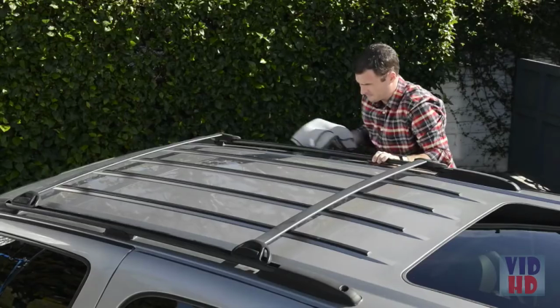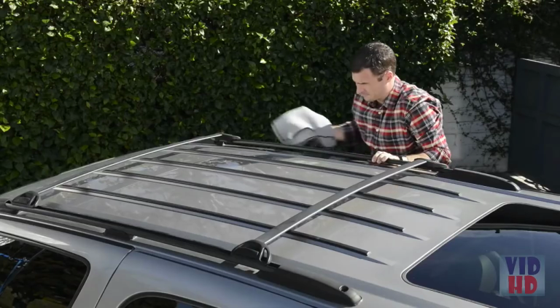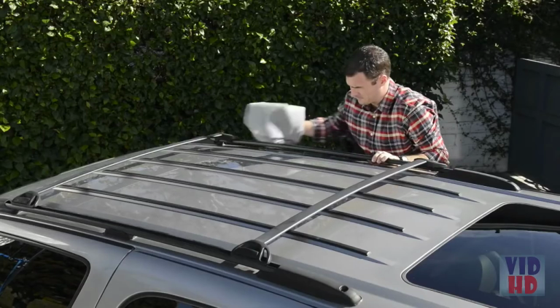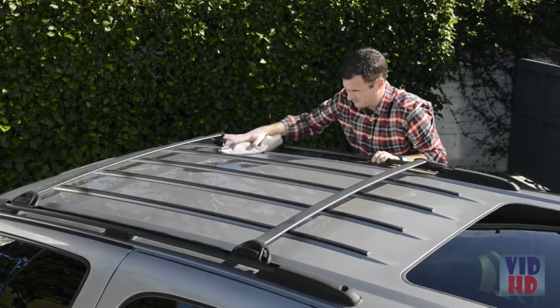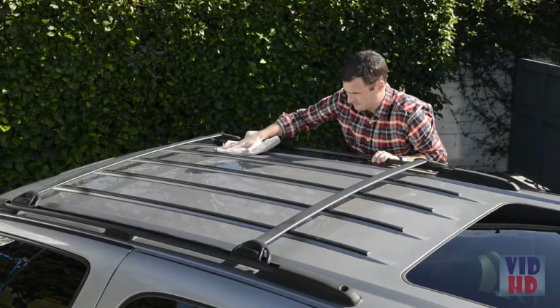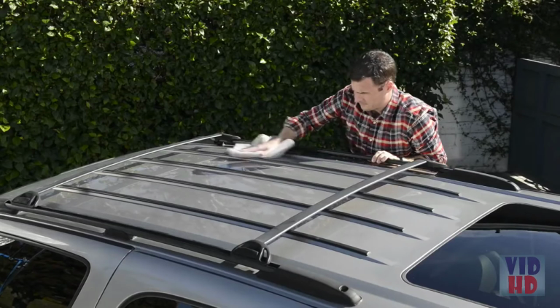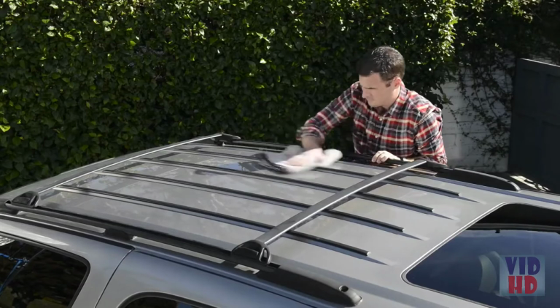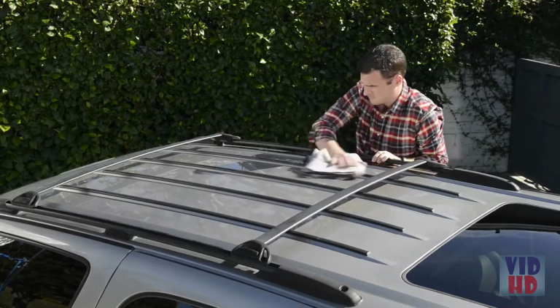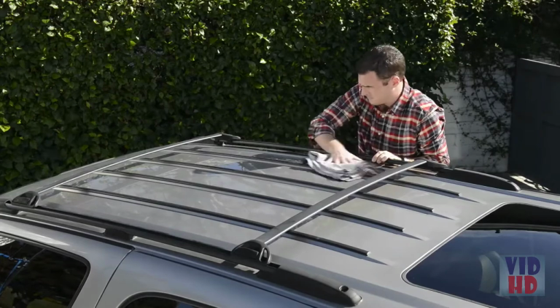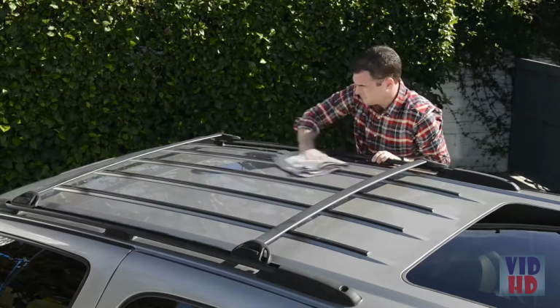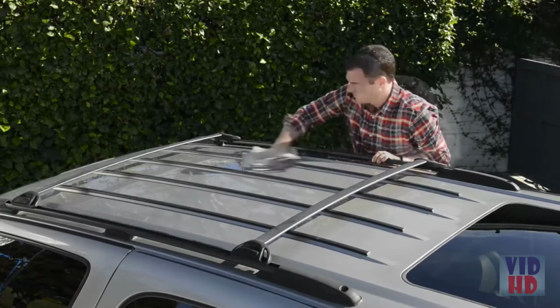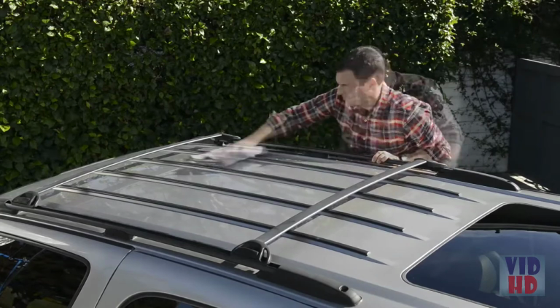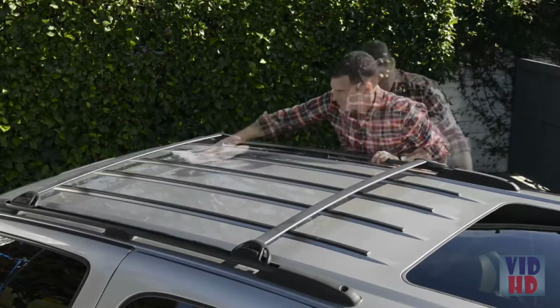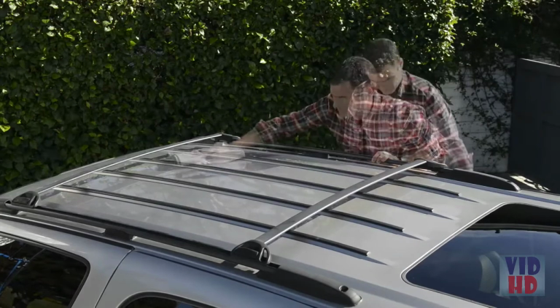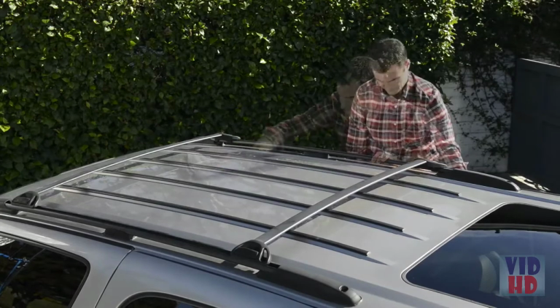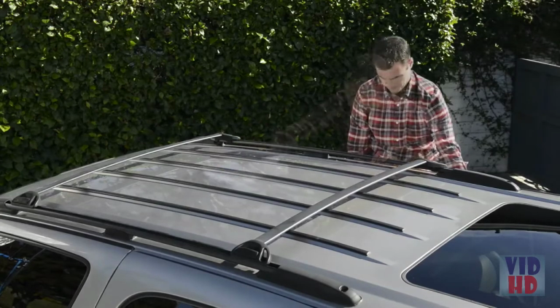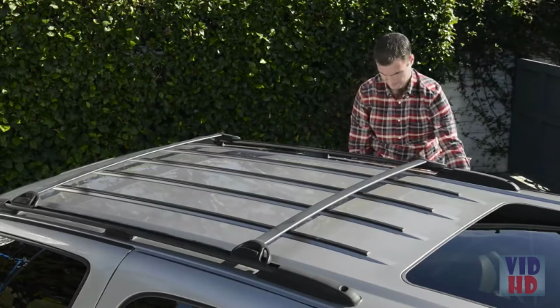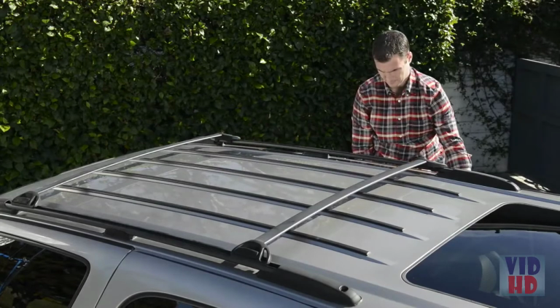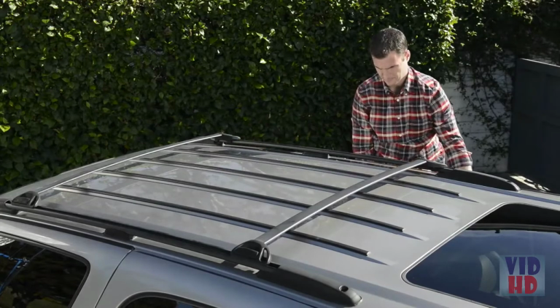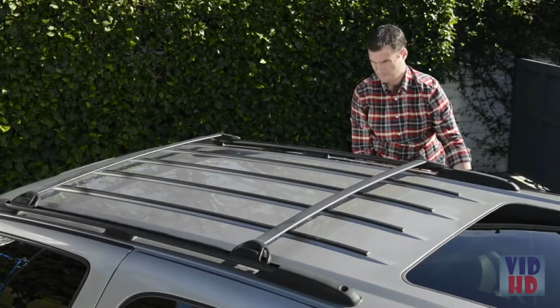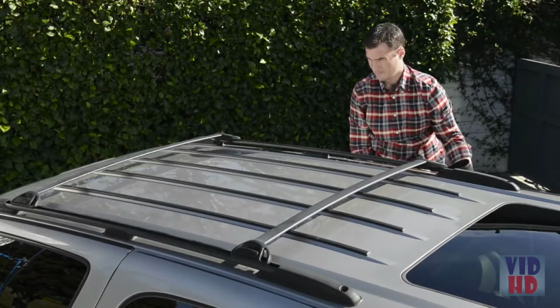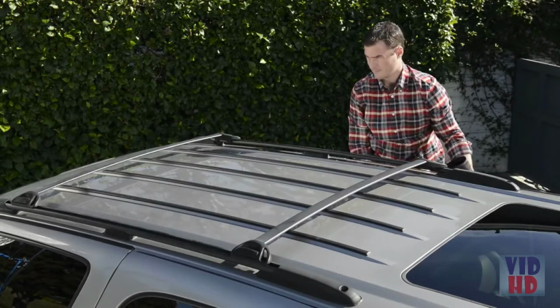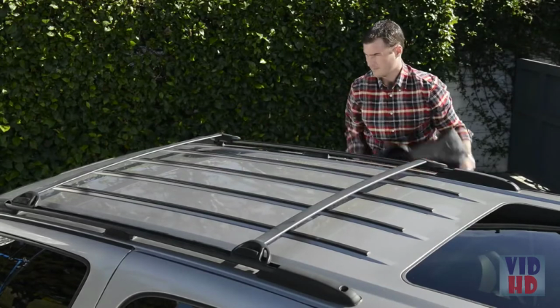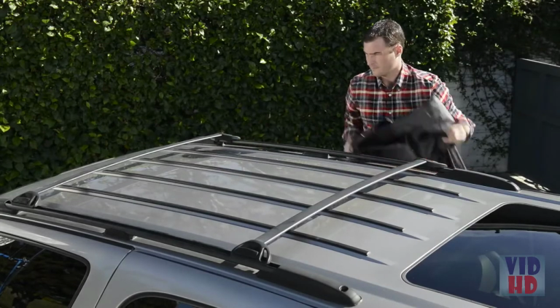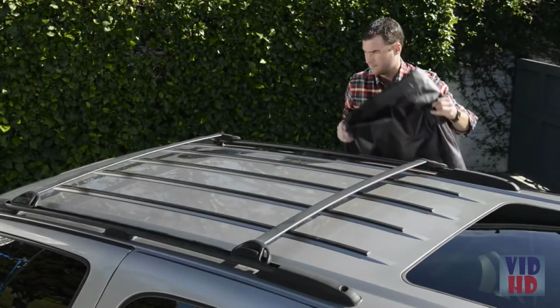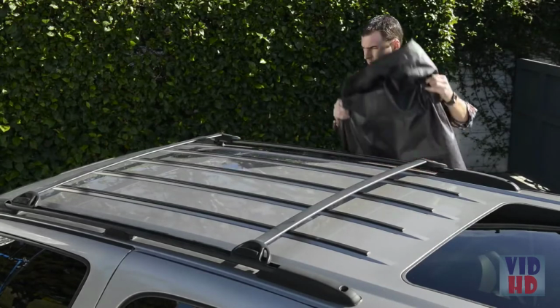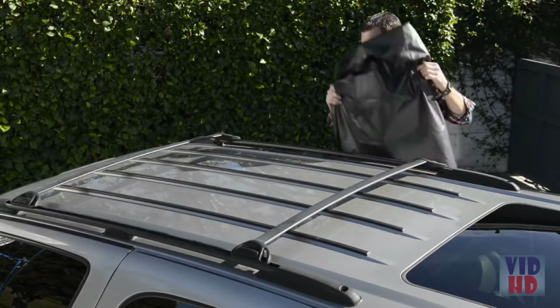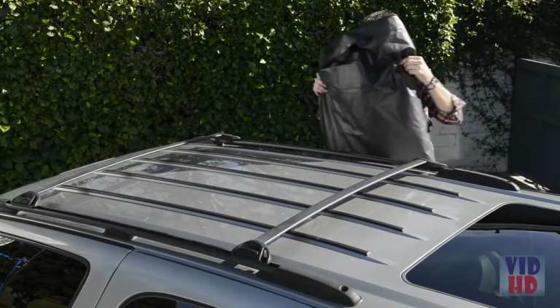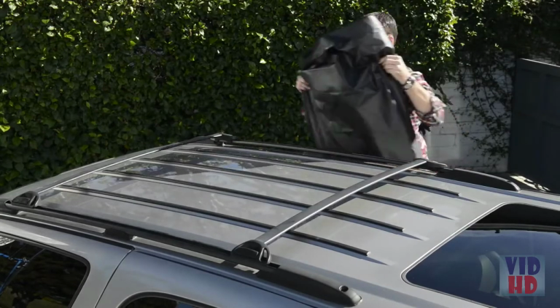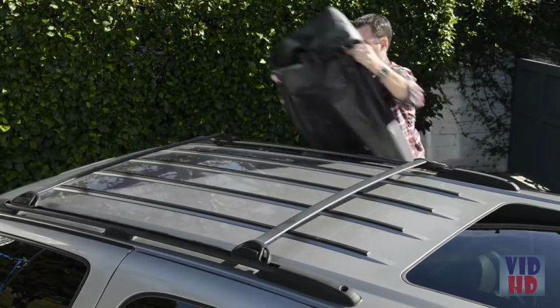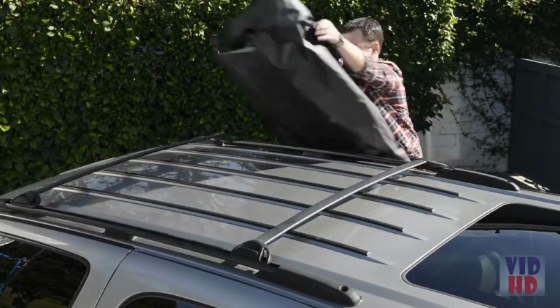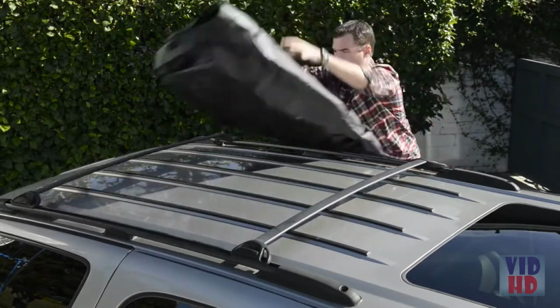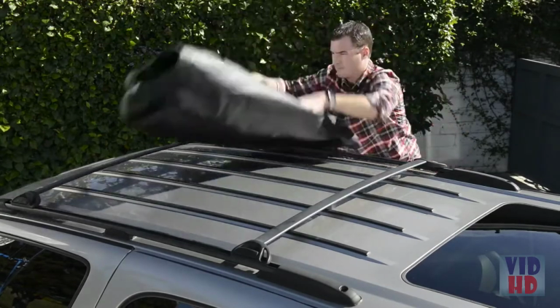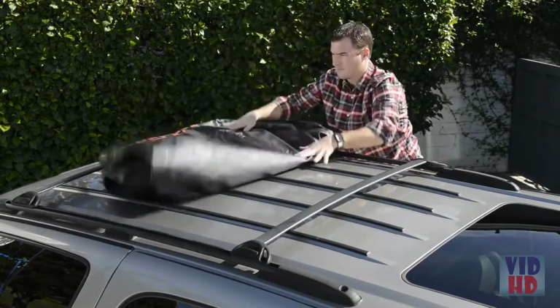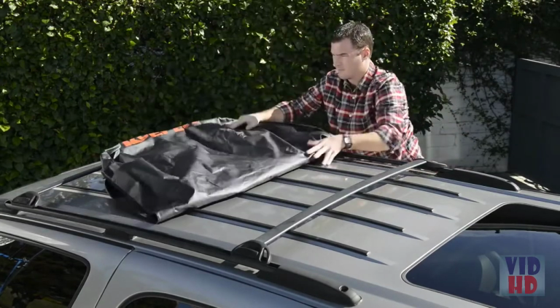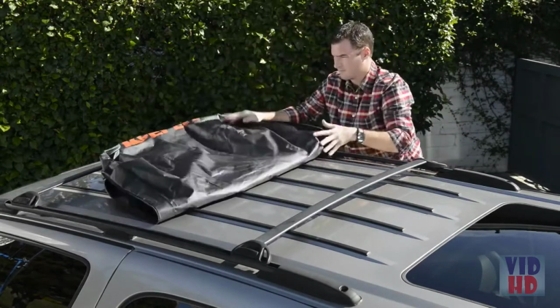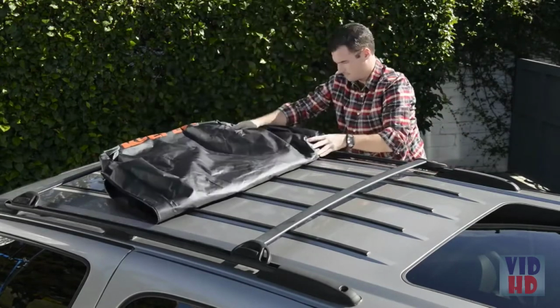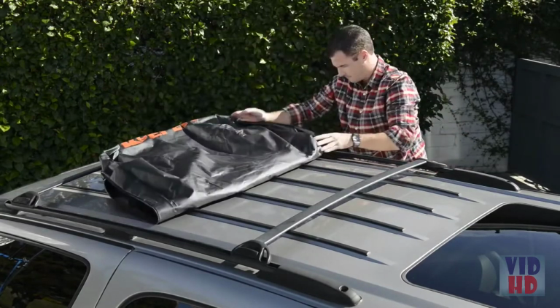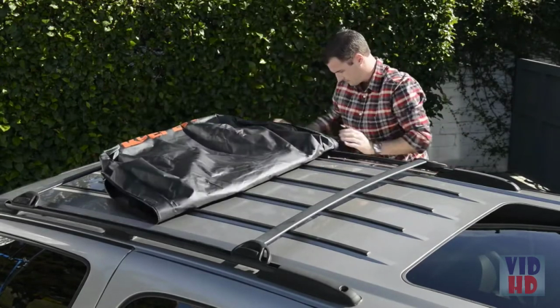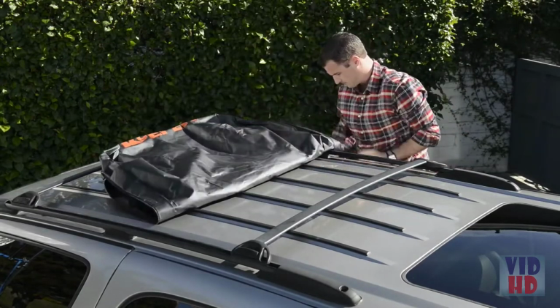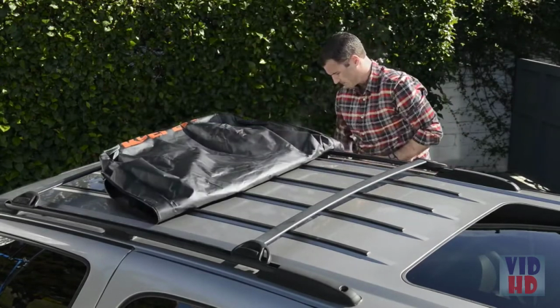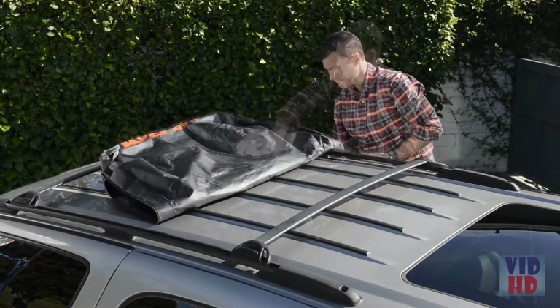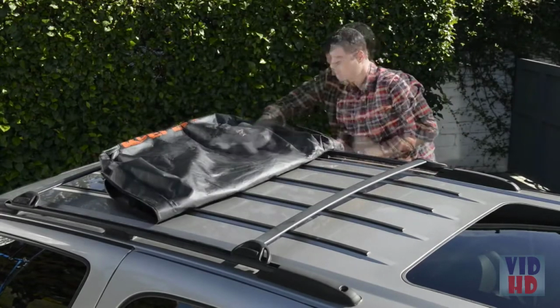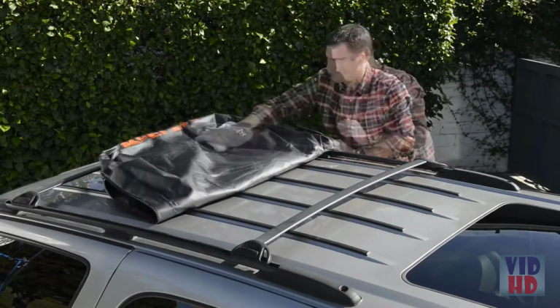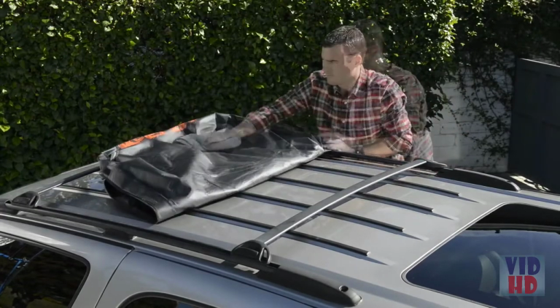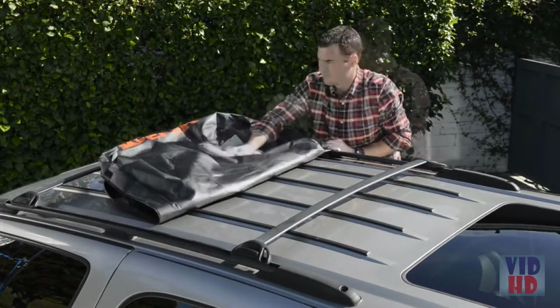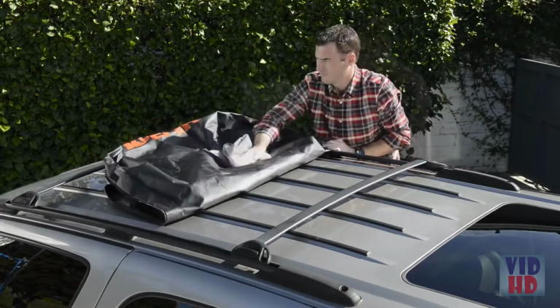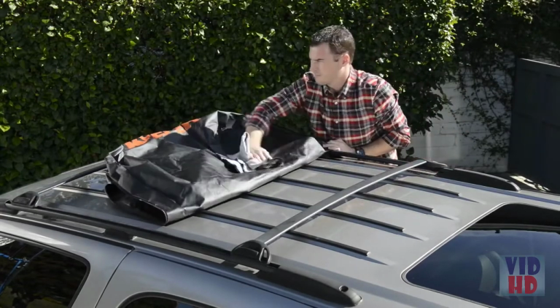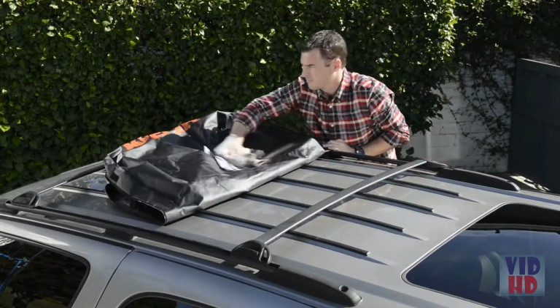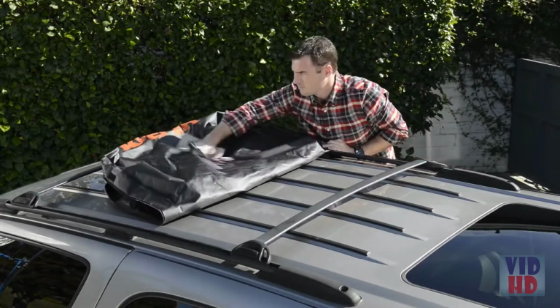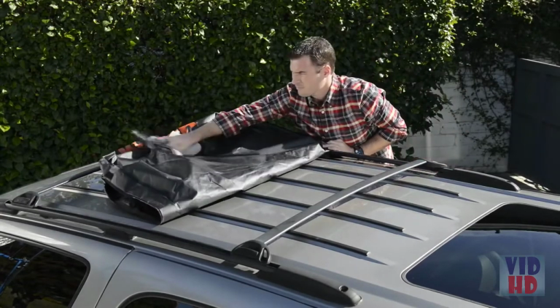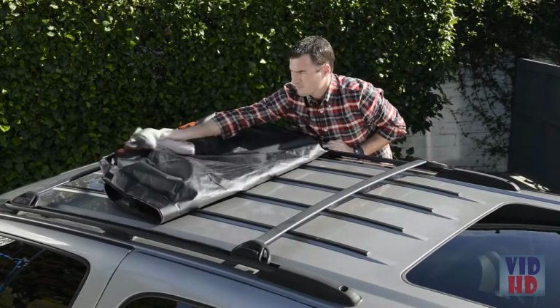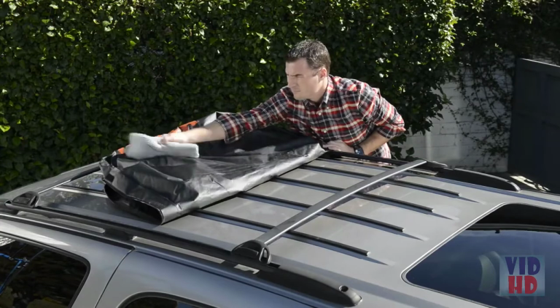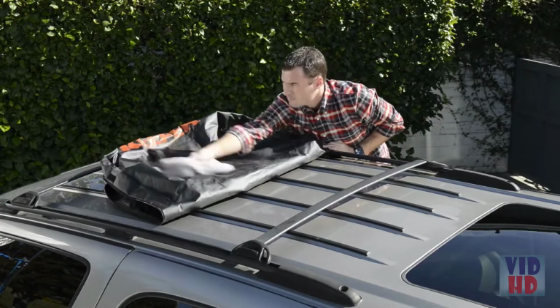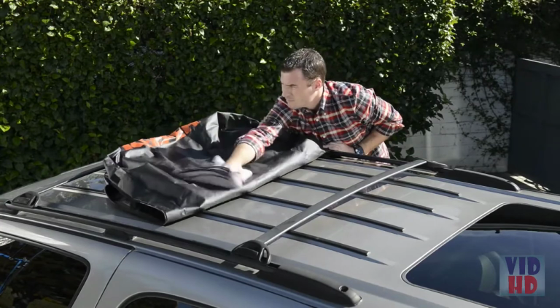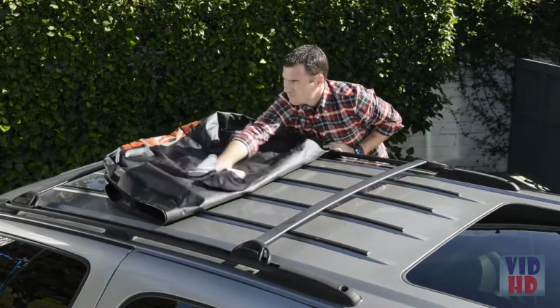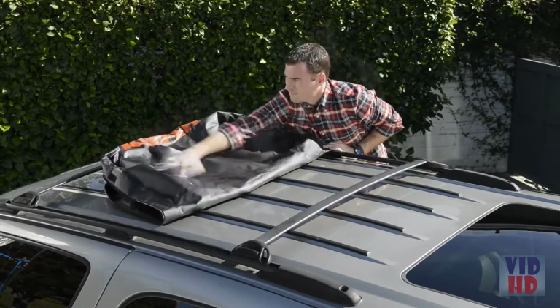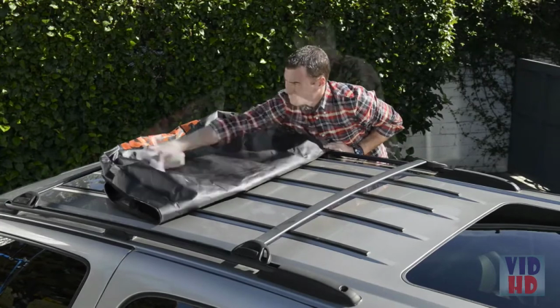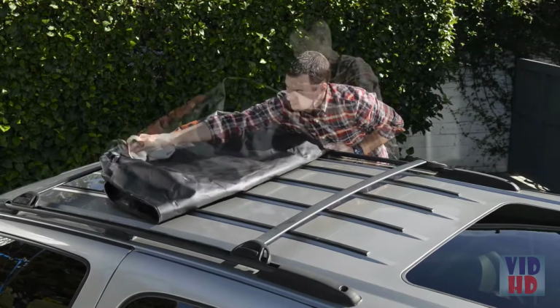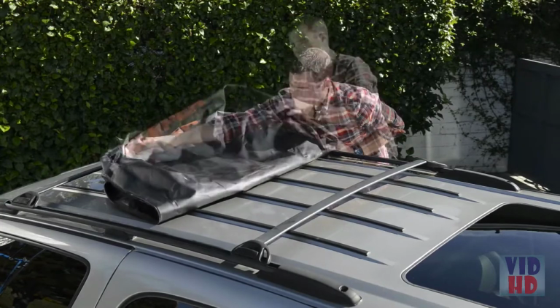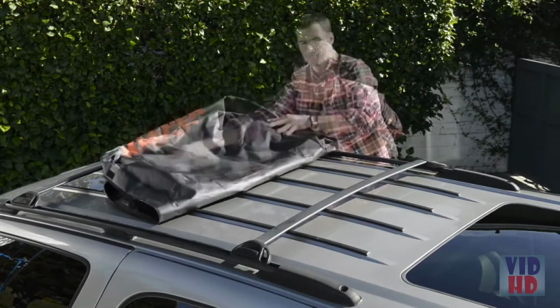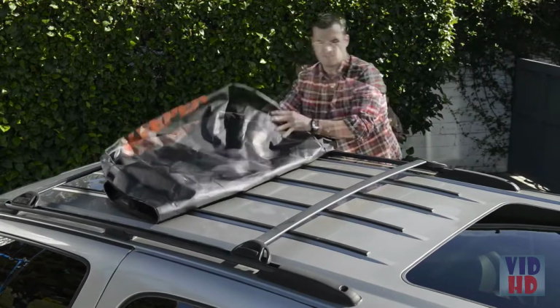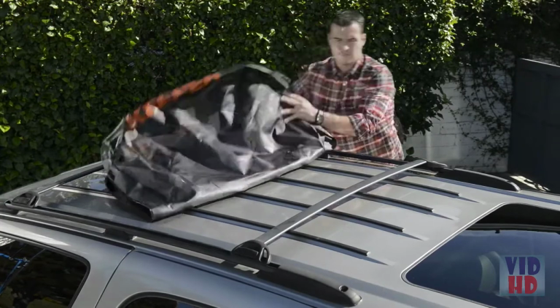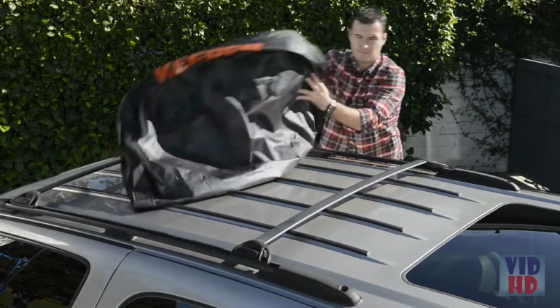Clean the mounting surface on the roof and unzip the cargo bag and place it in the center between the luggage rack rails, then clean the bottom of the bag to prevent scratching the paint.